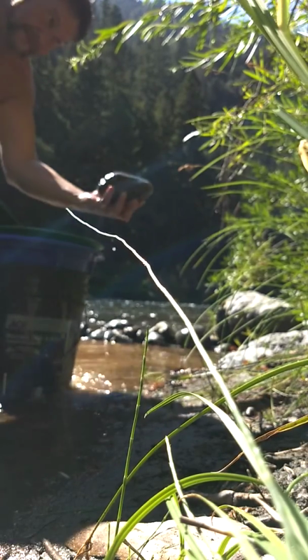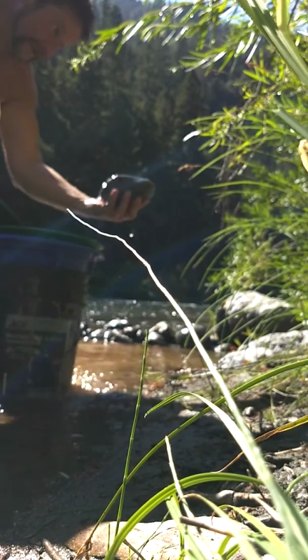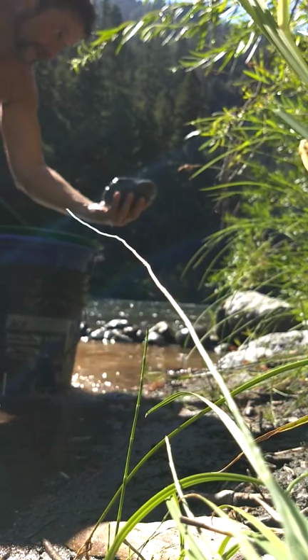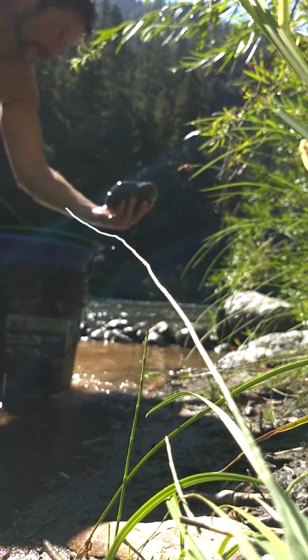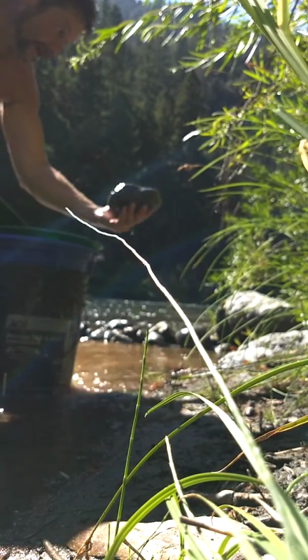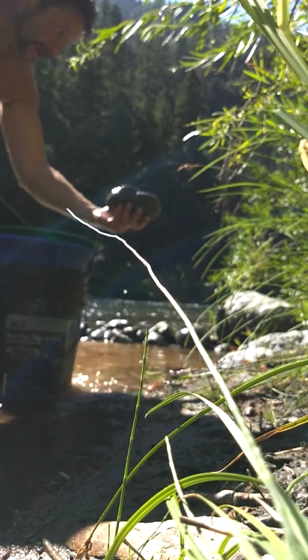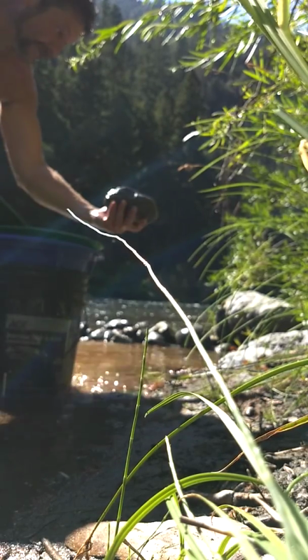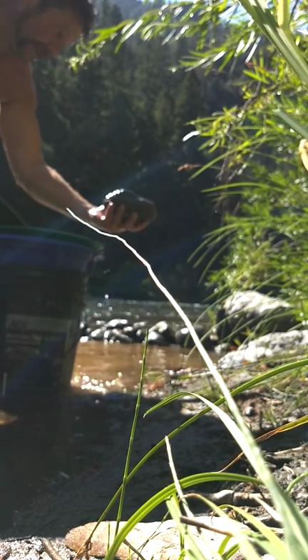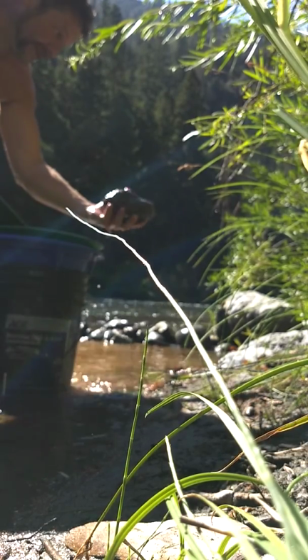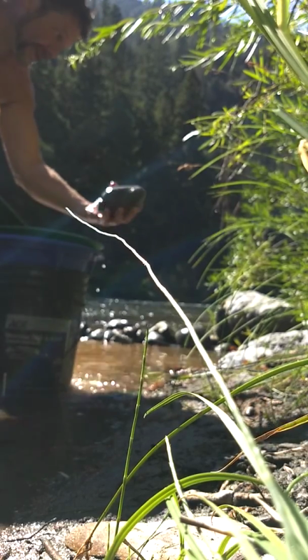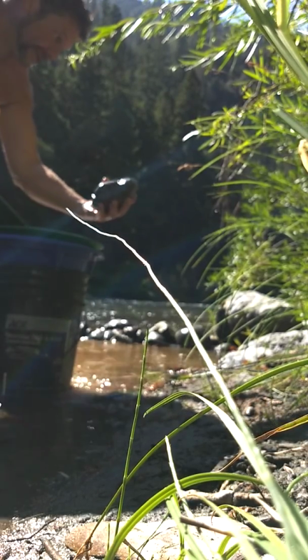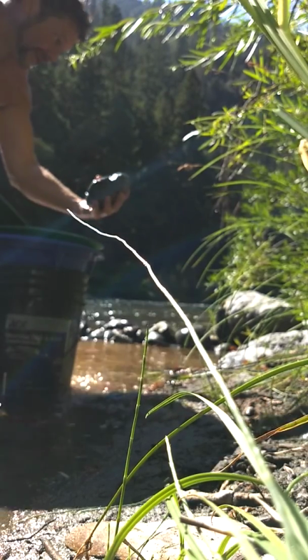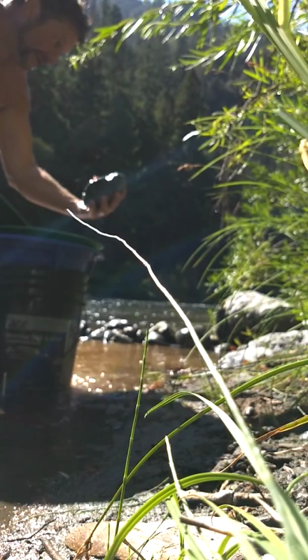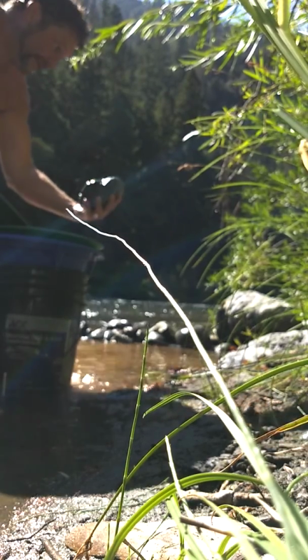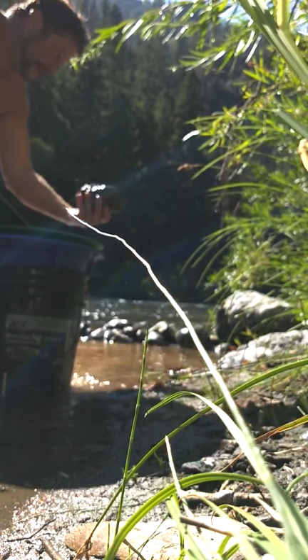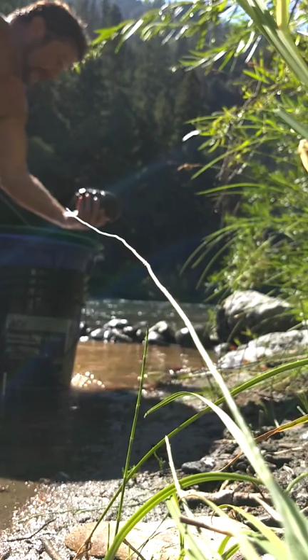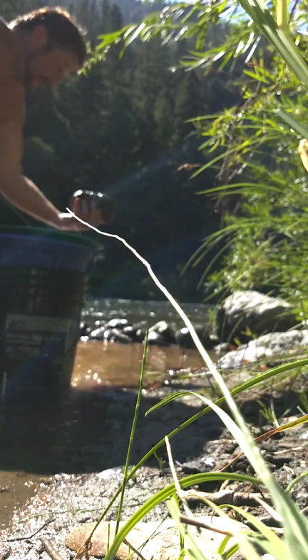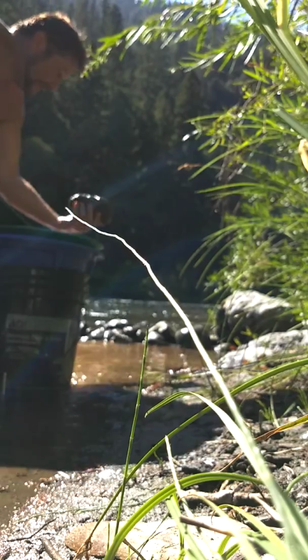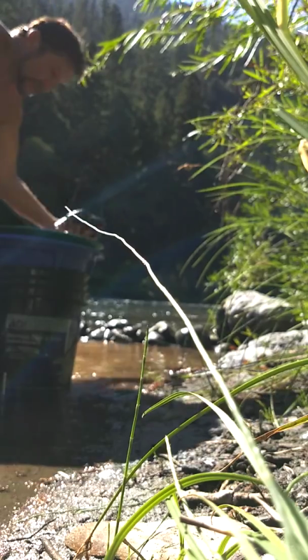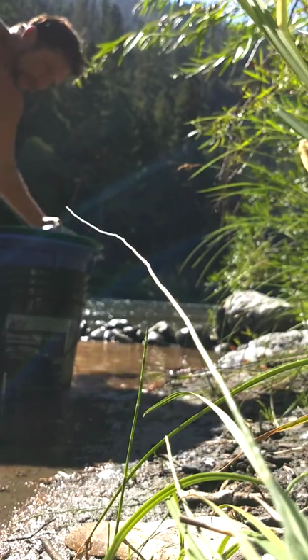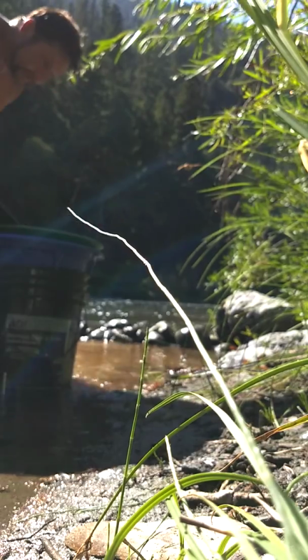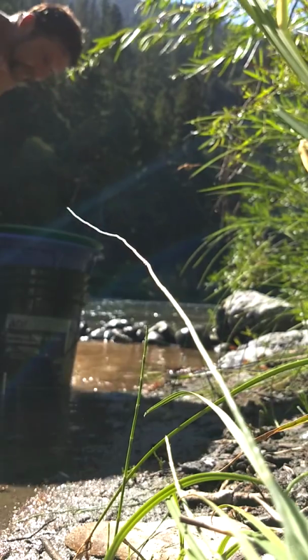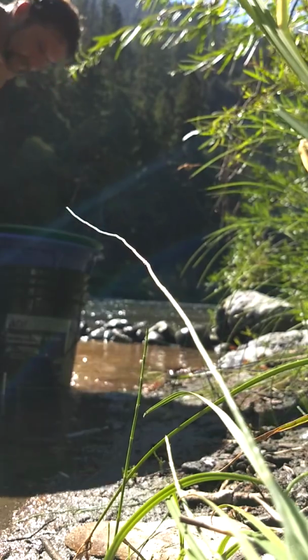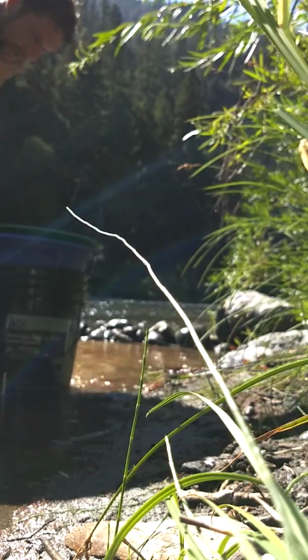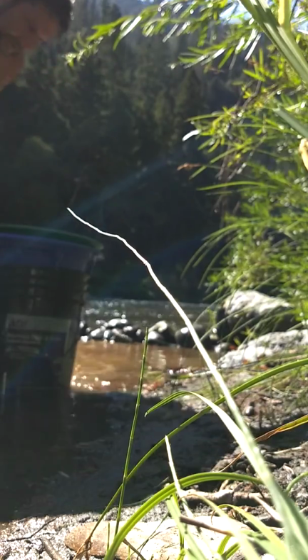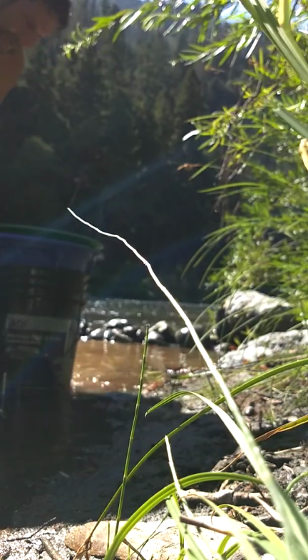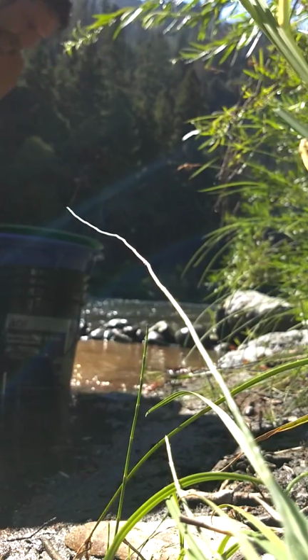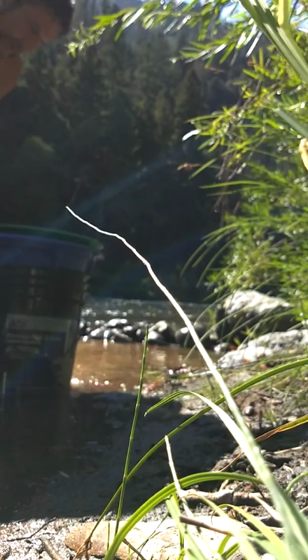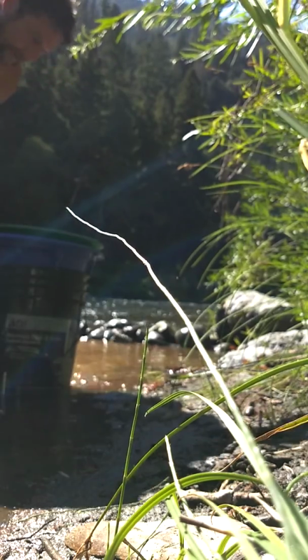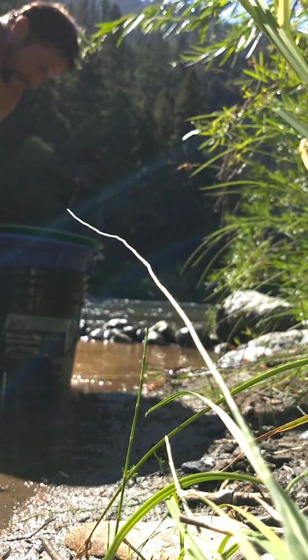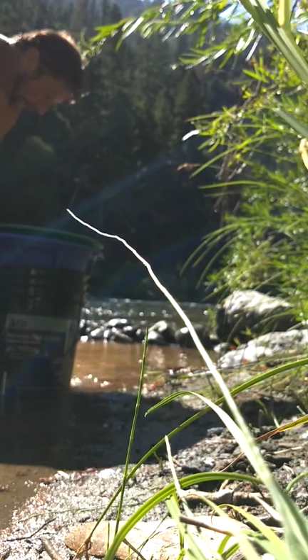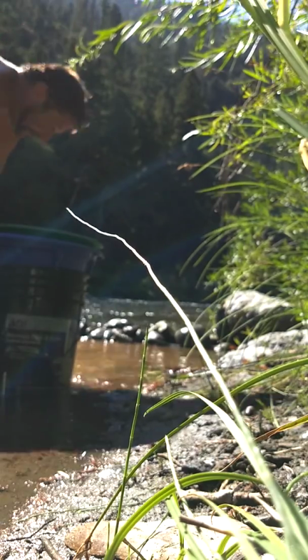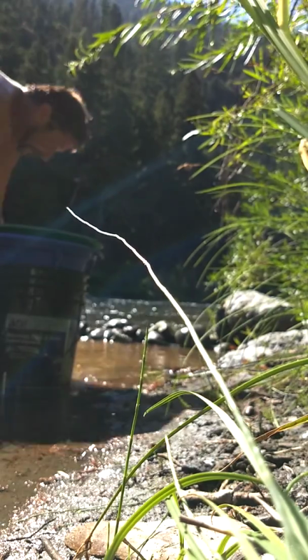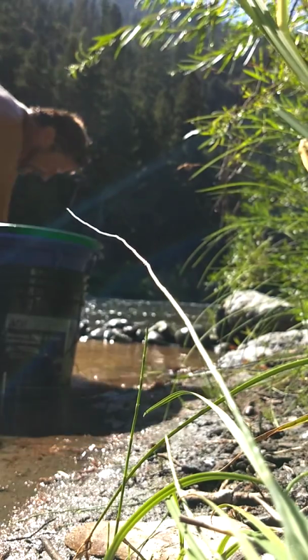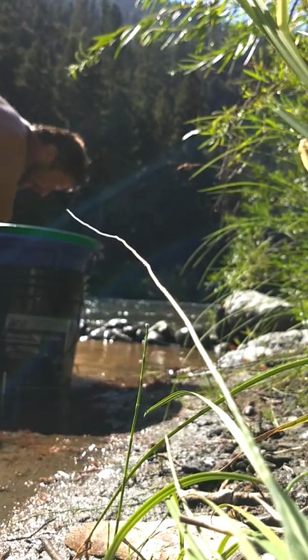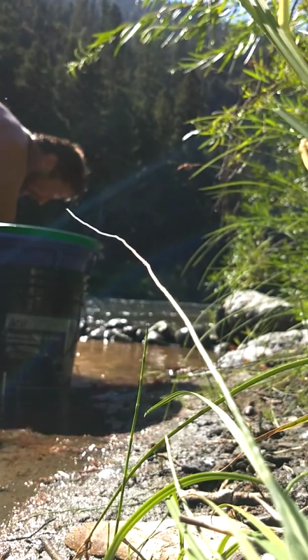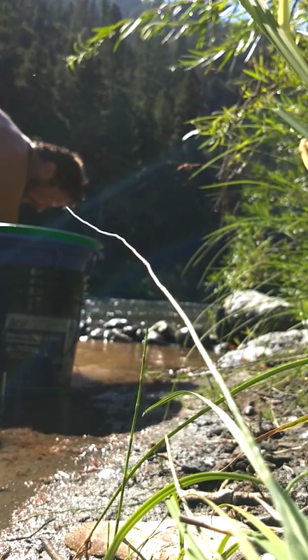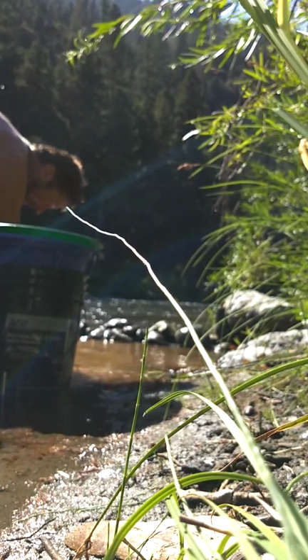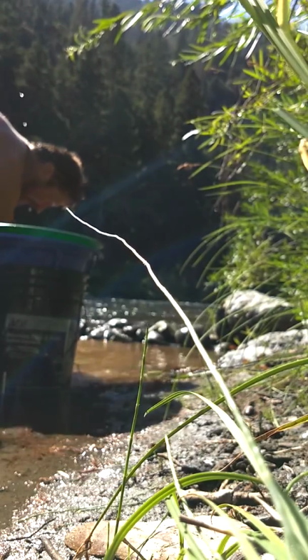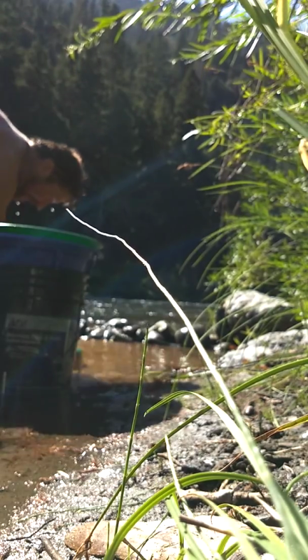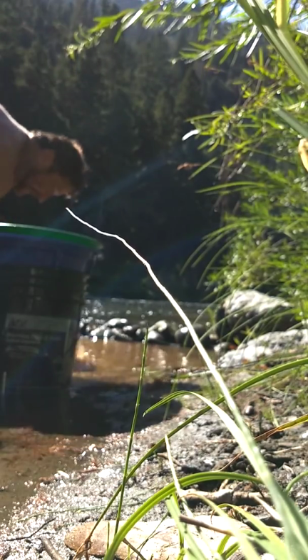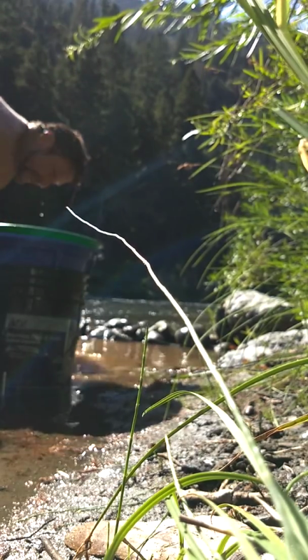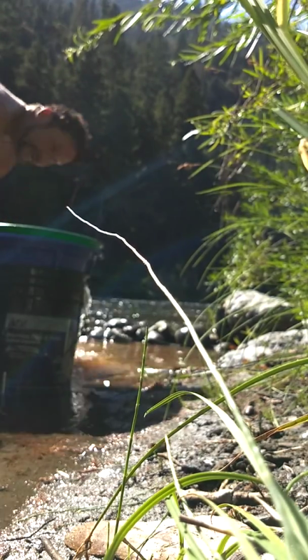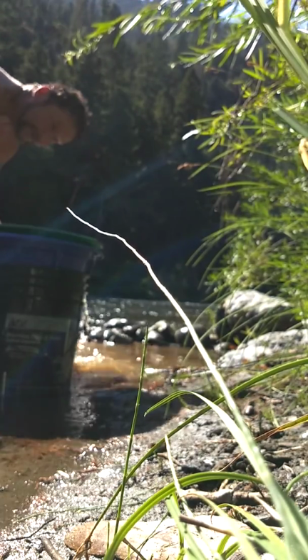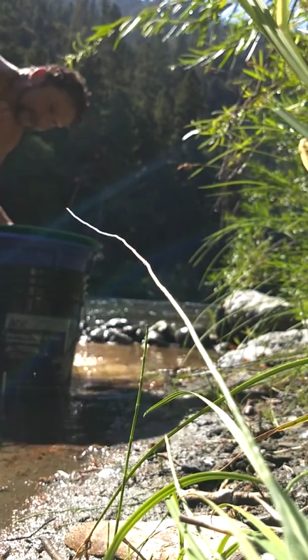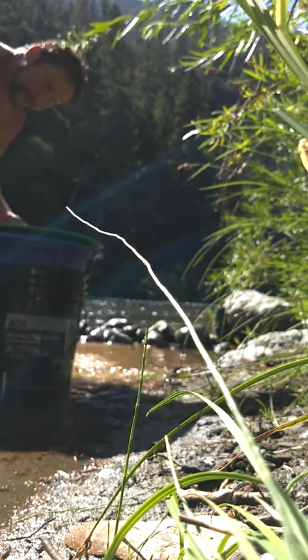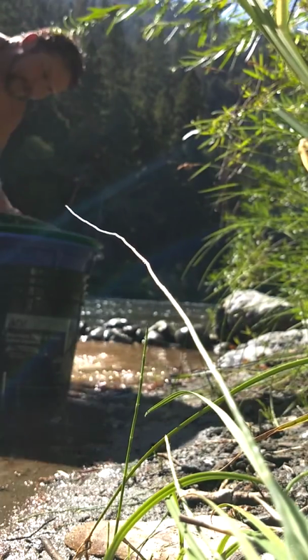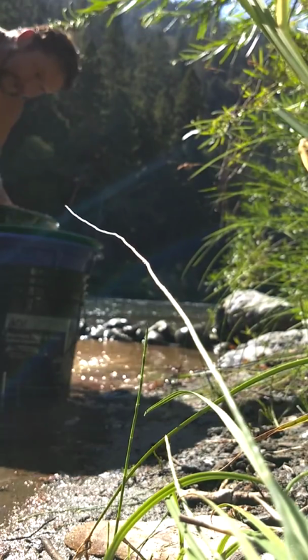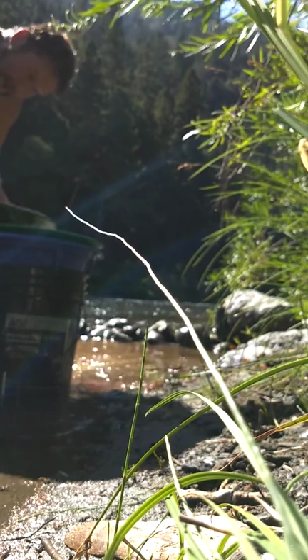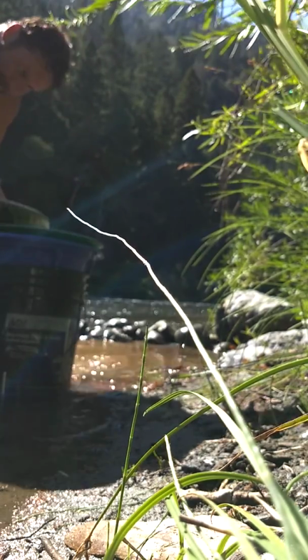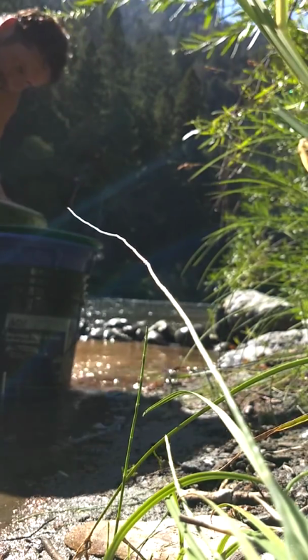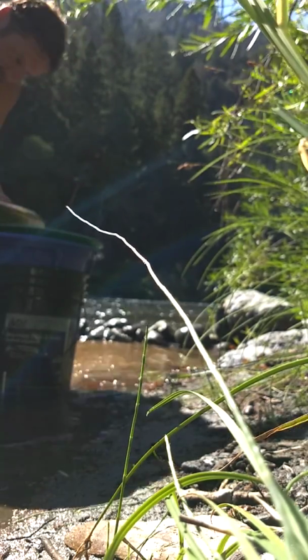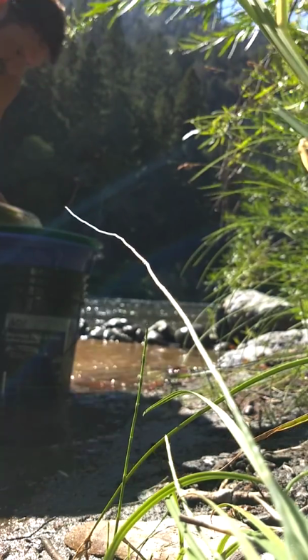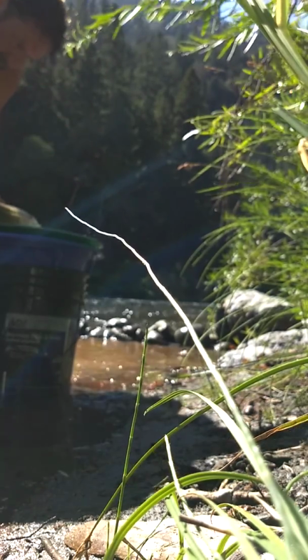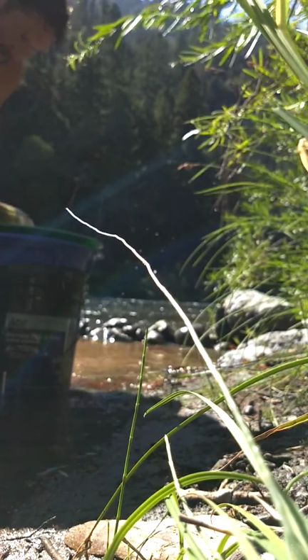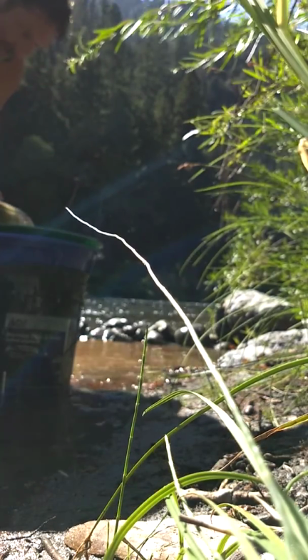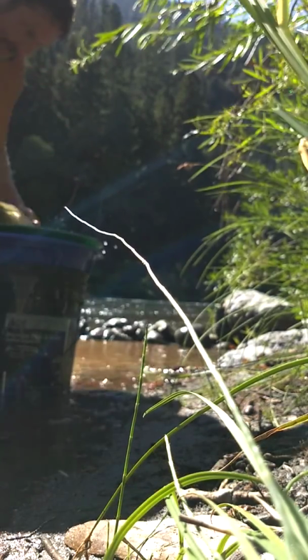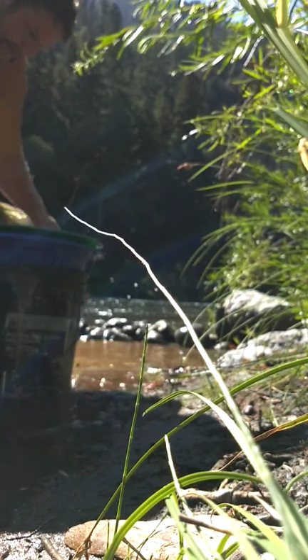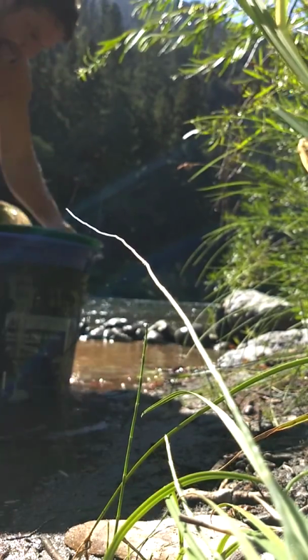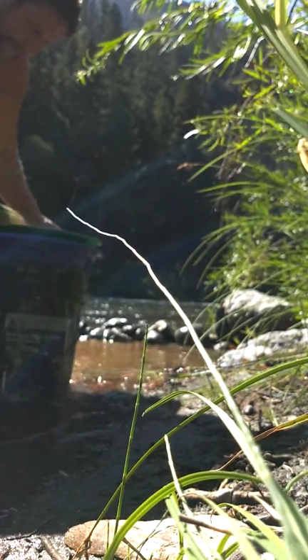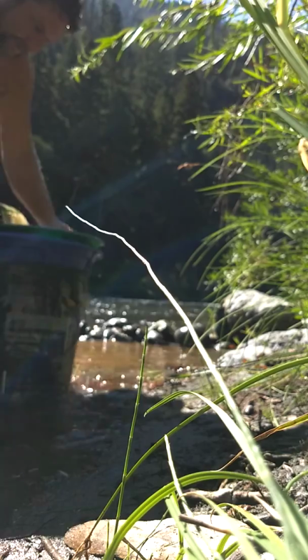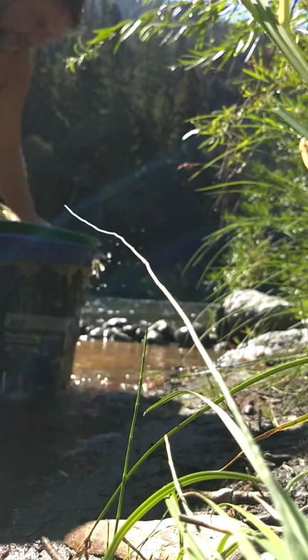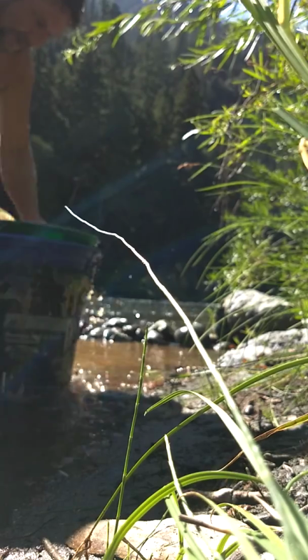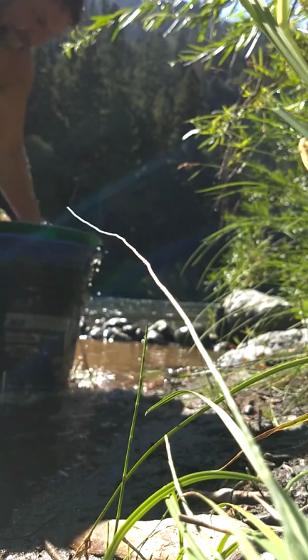Big ol' rocks like that down there, just waiting to get out of the way. I'll put the little rocks over here, and then the big rocks over there.